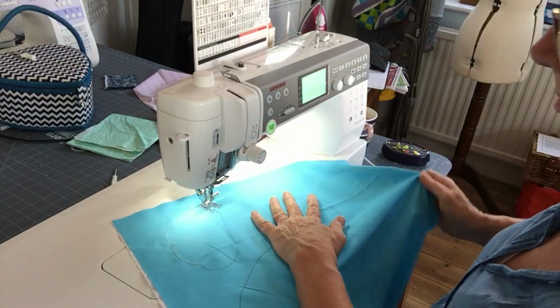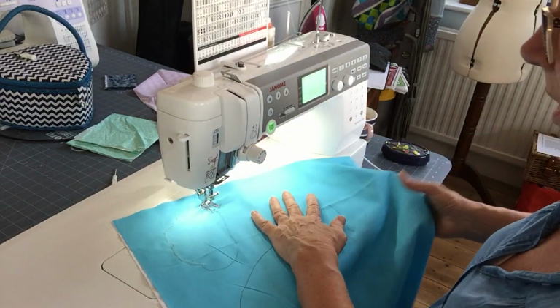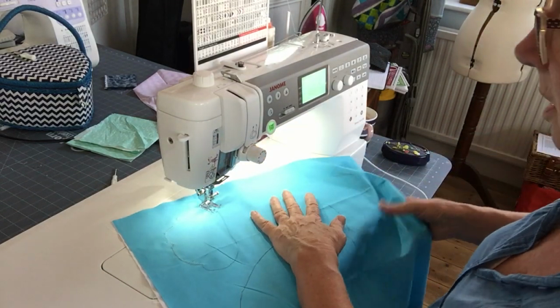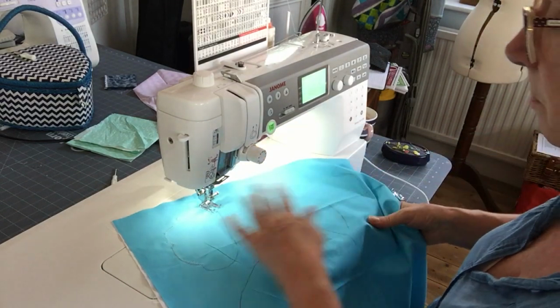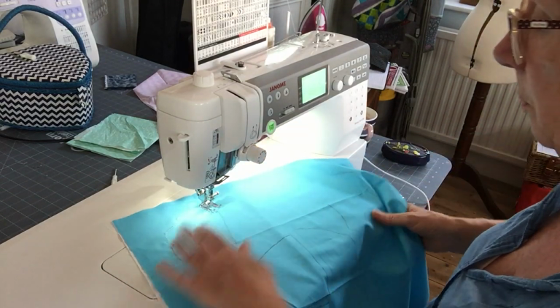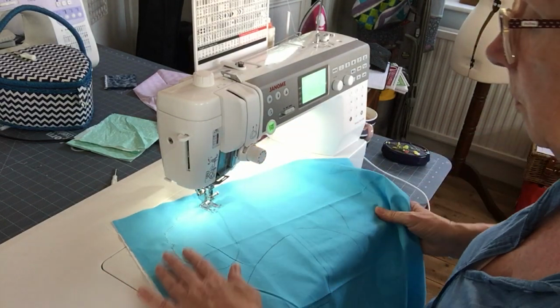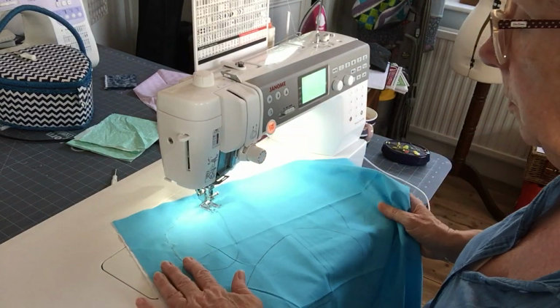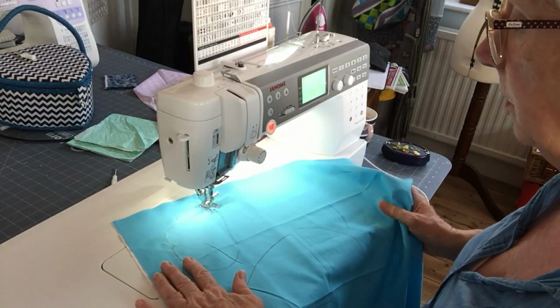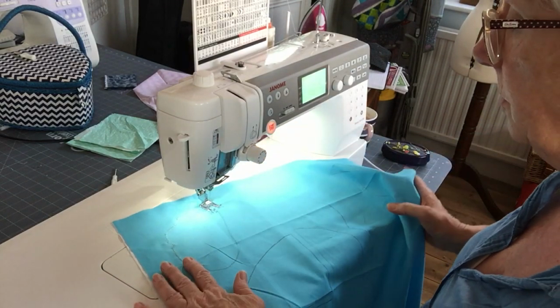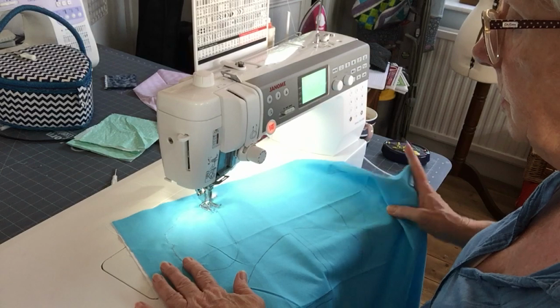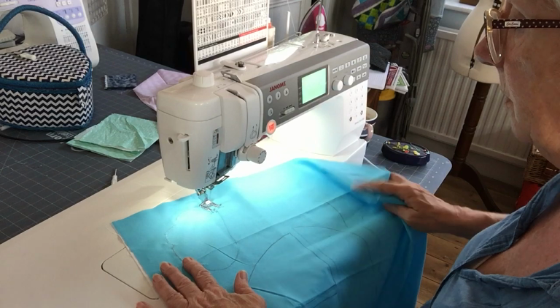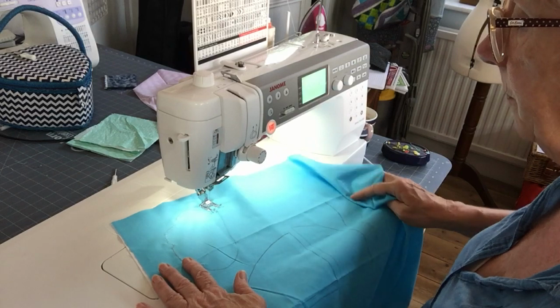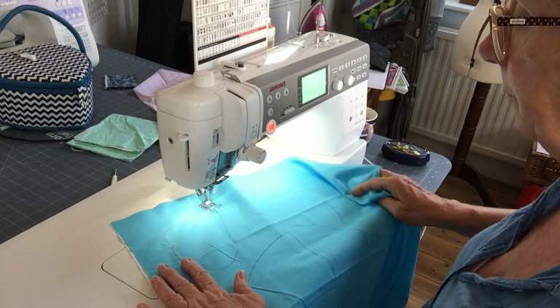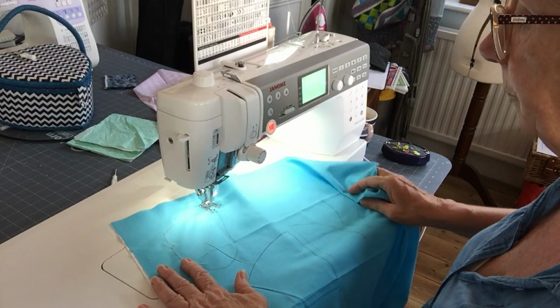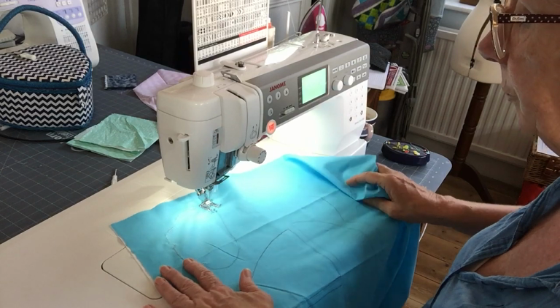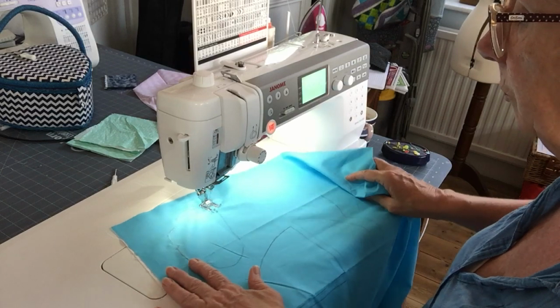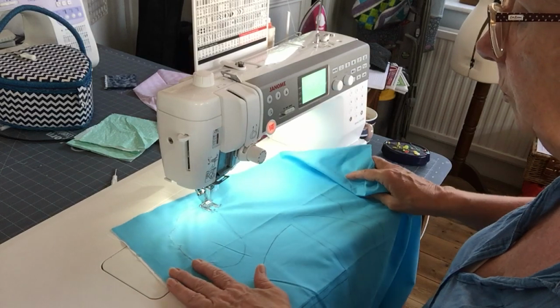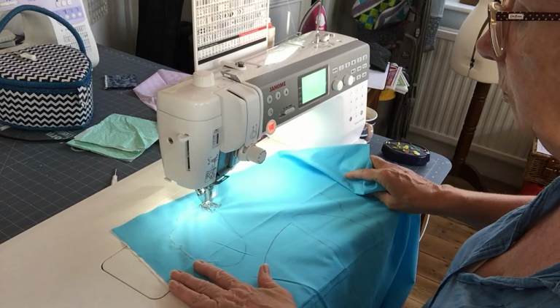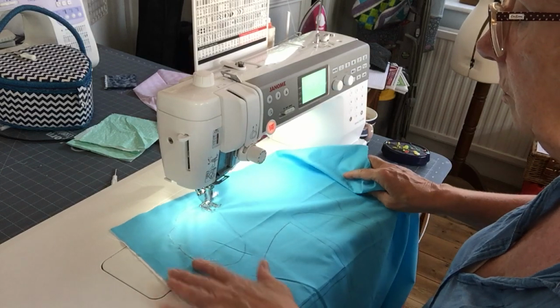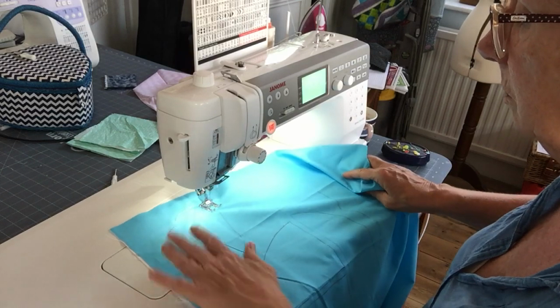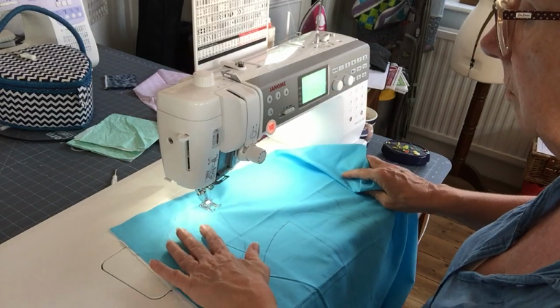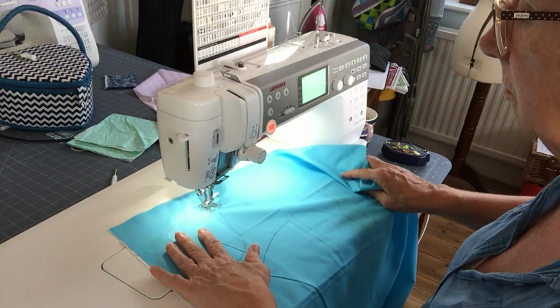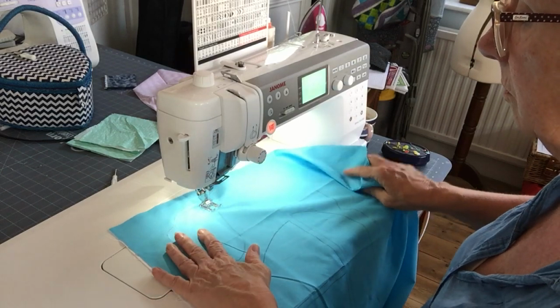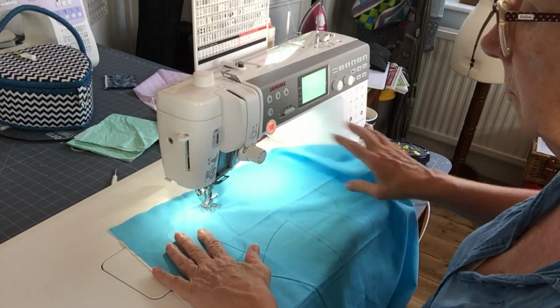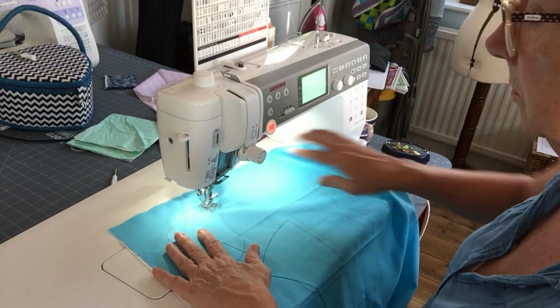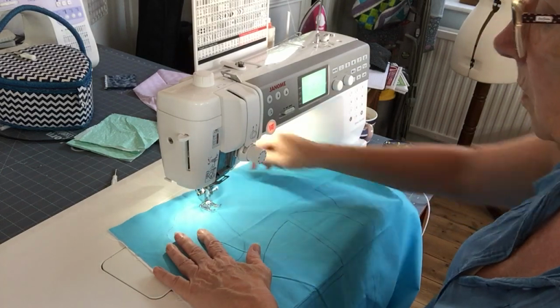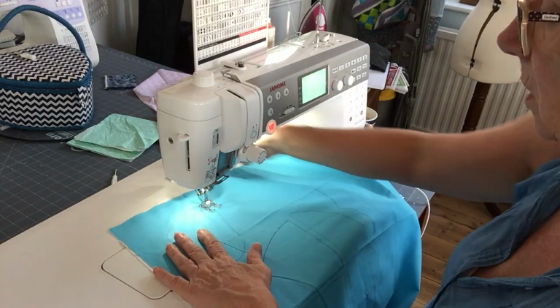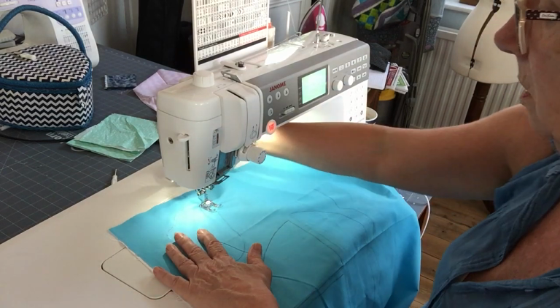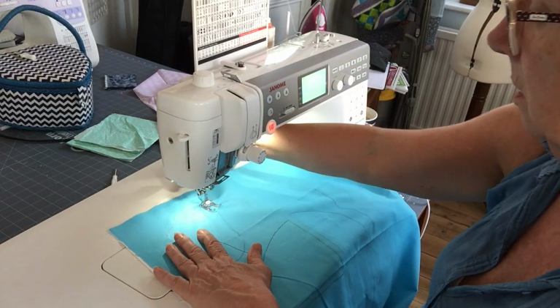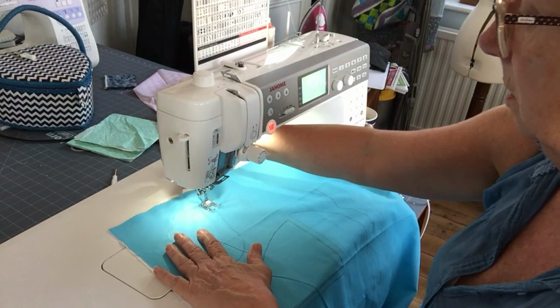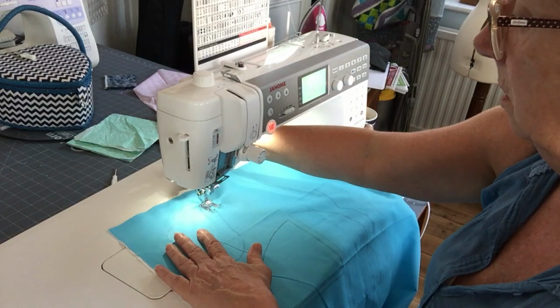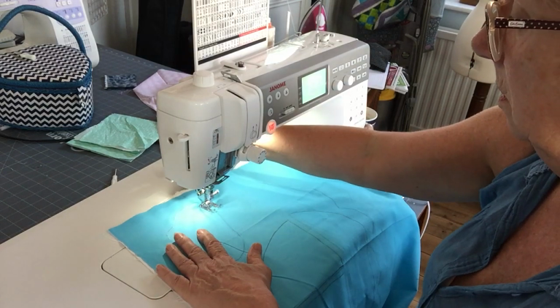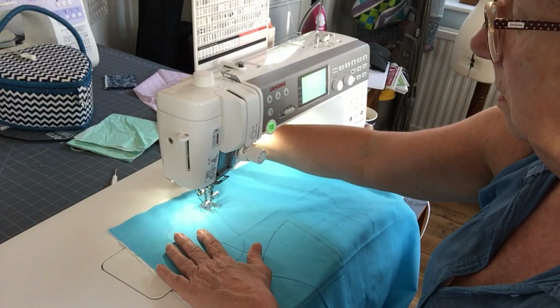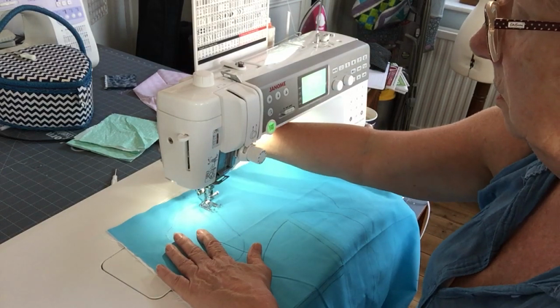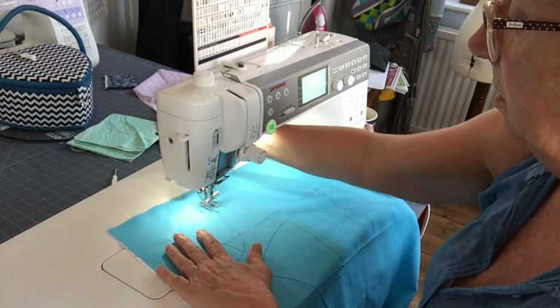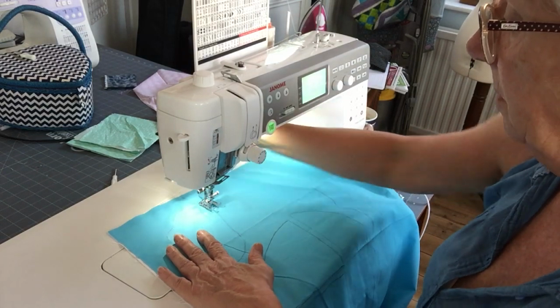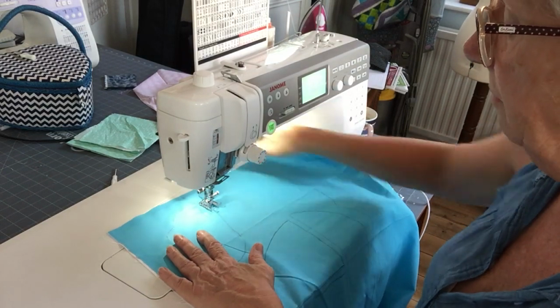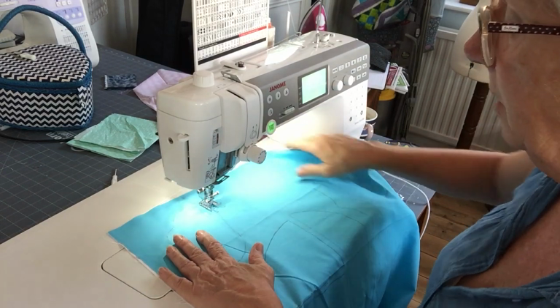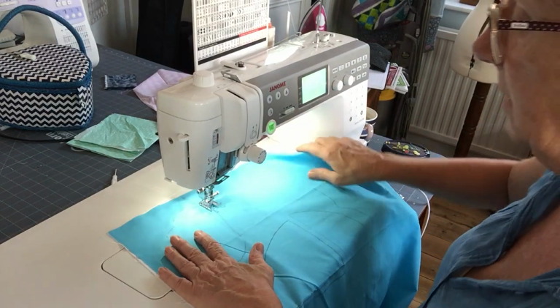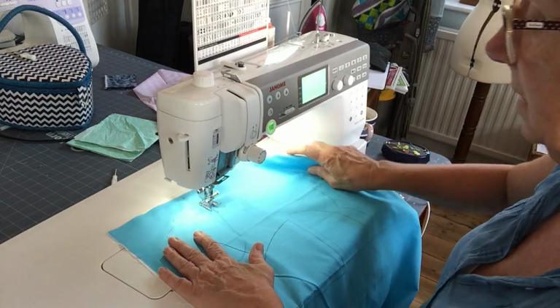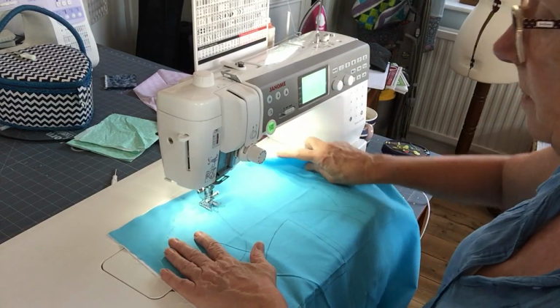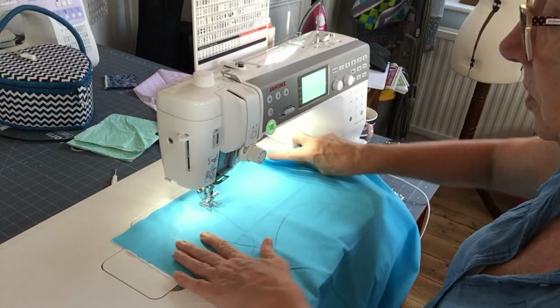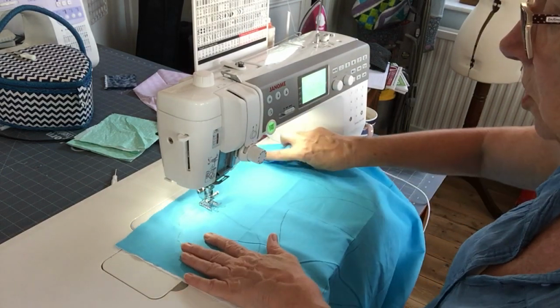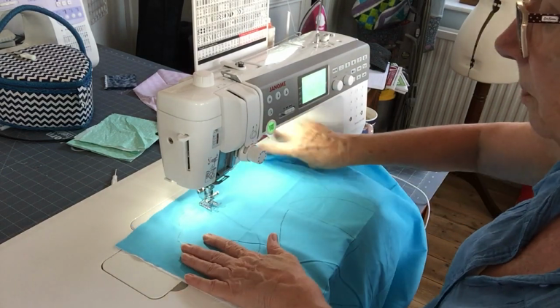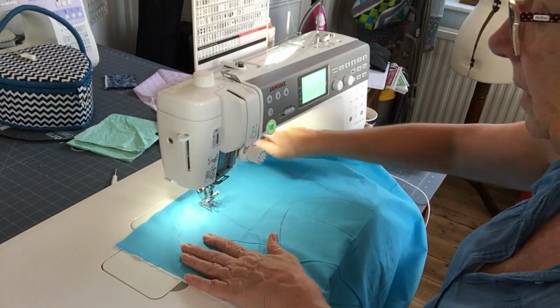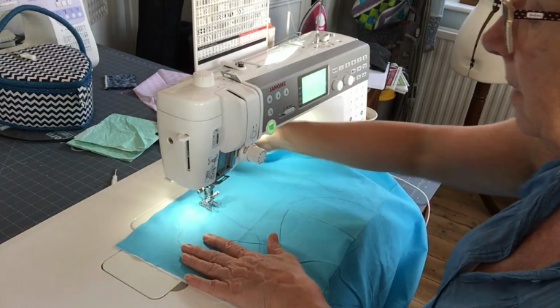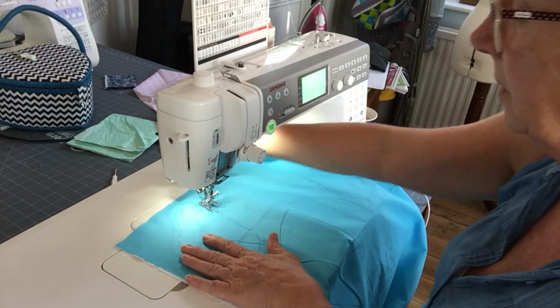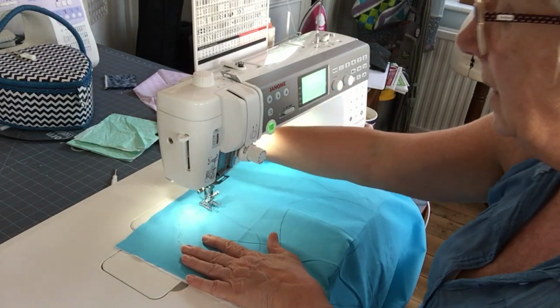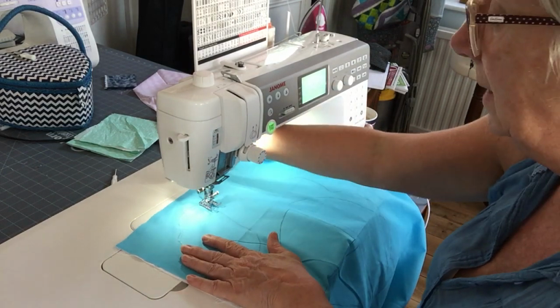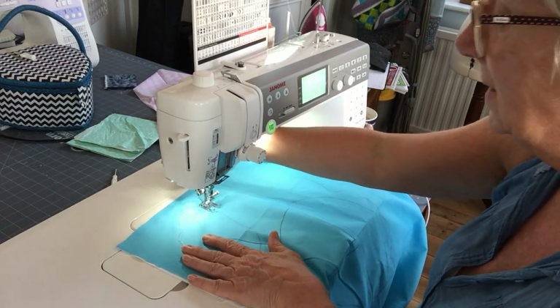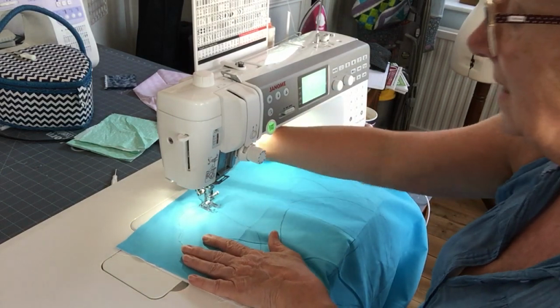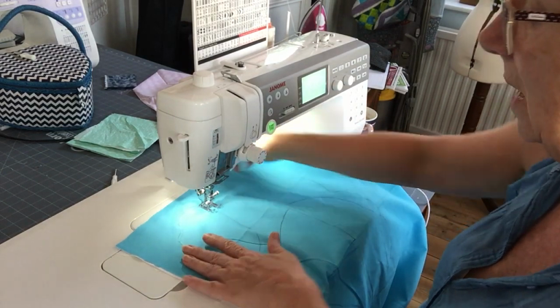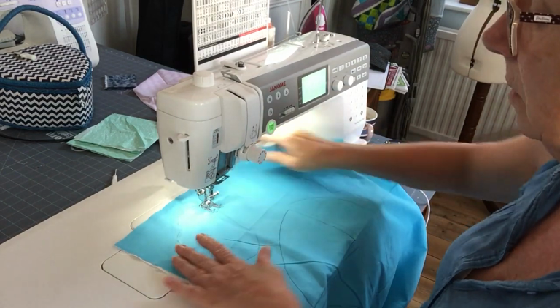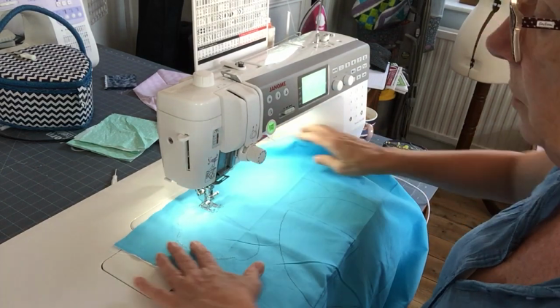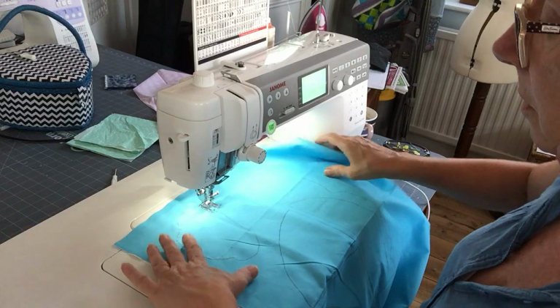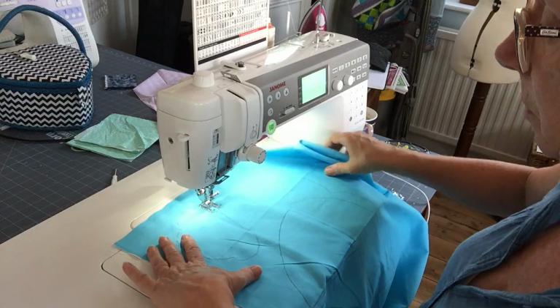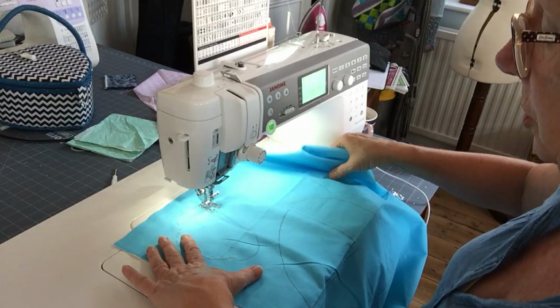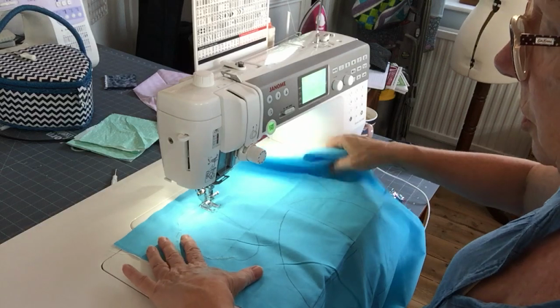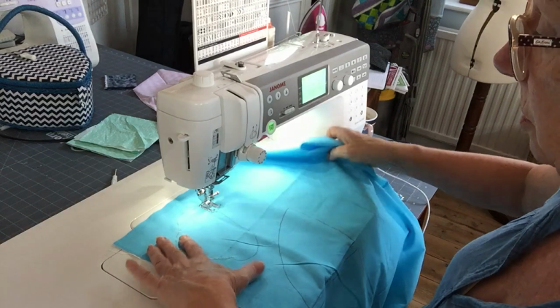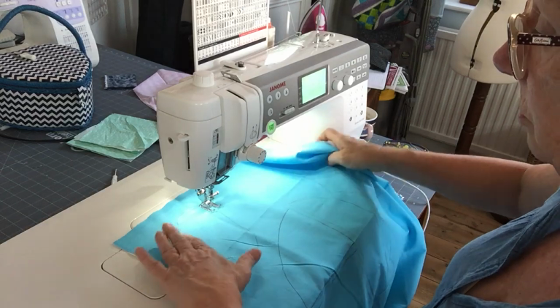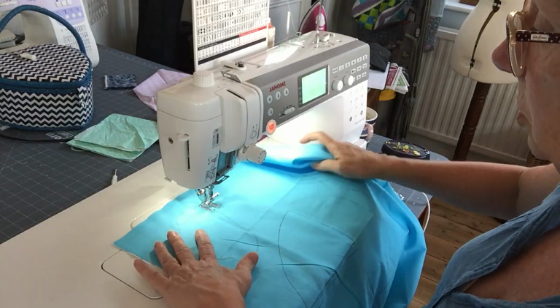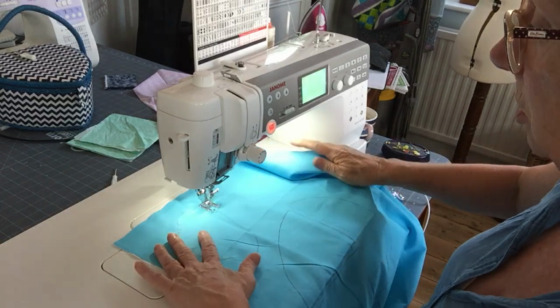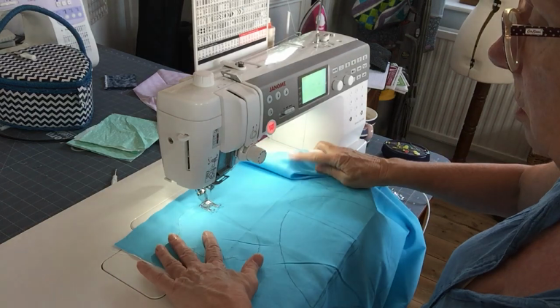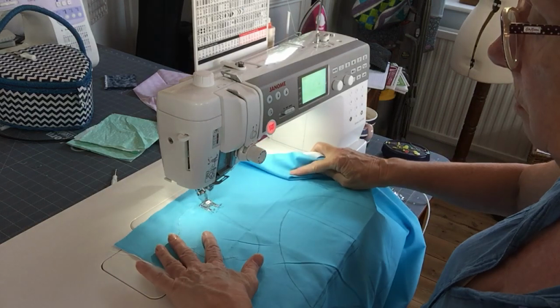Don't be afraid to keep stopping. Keep the needle down though when you do stop.